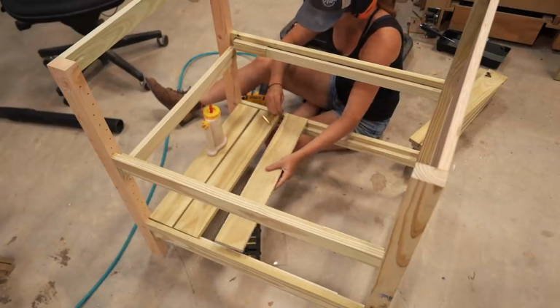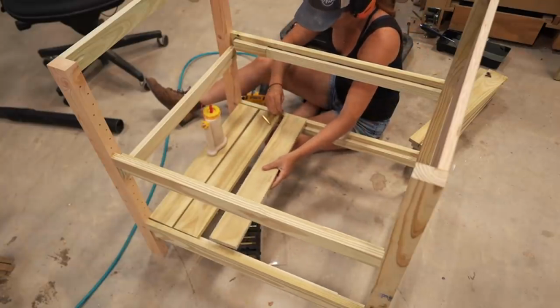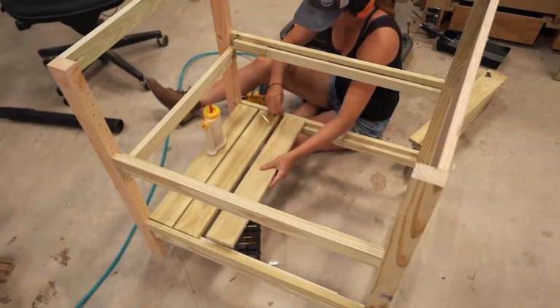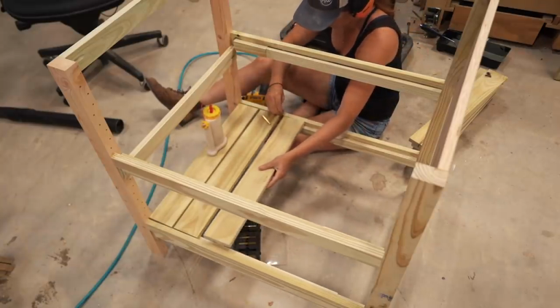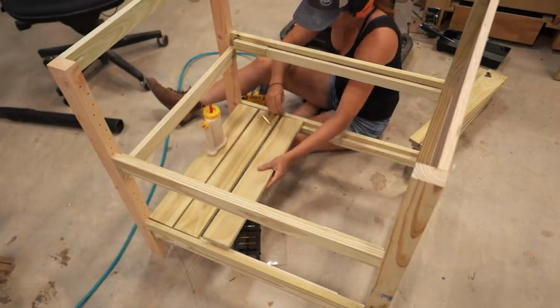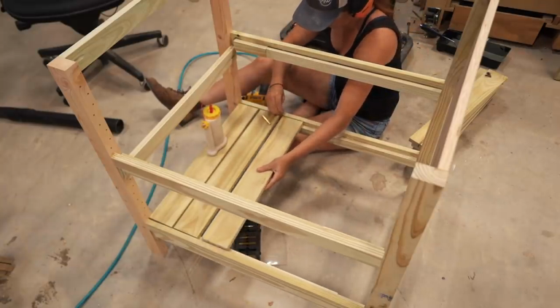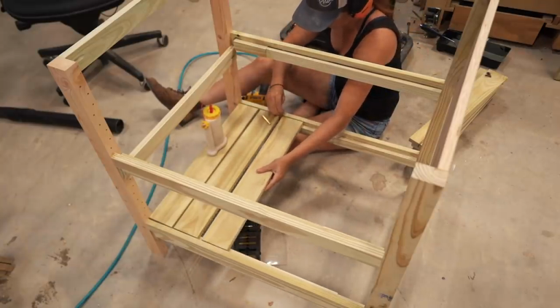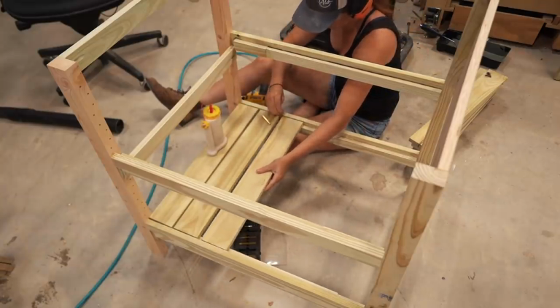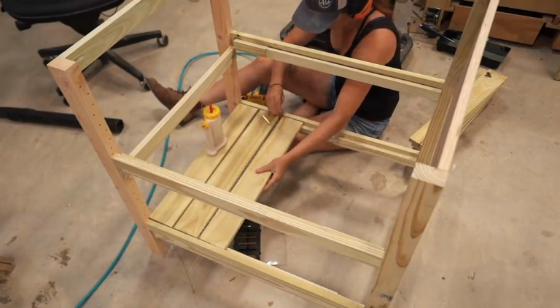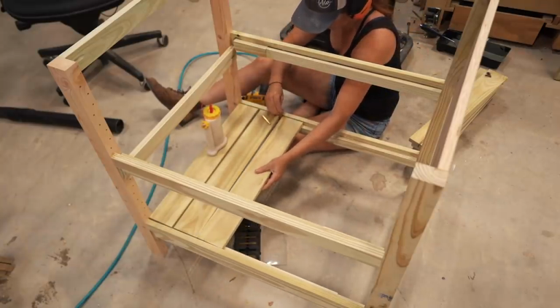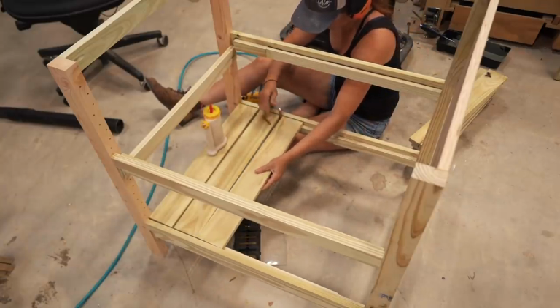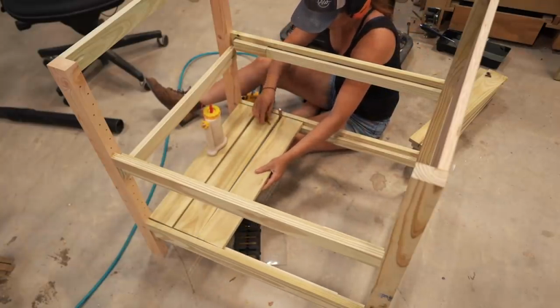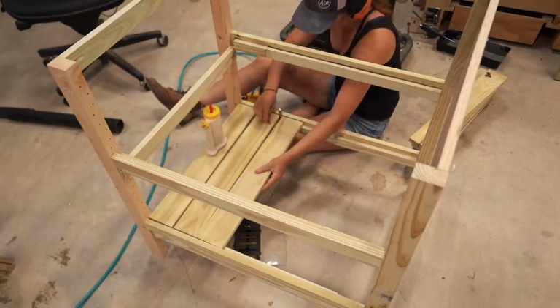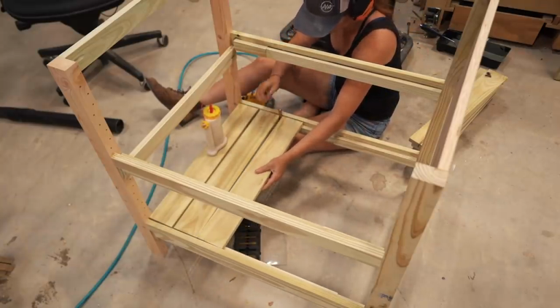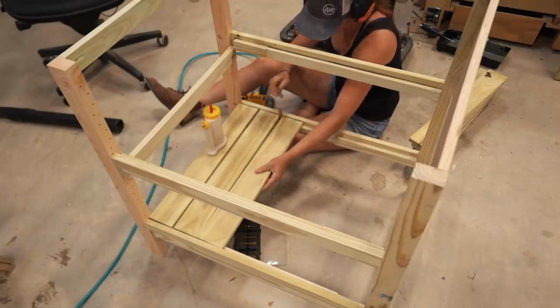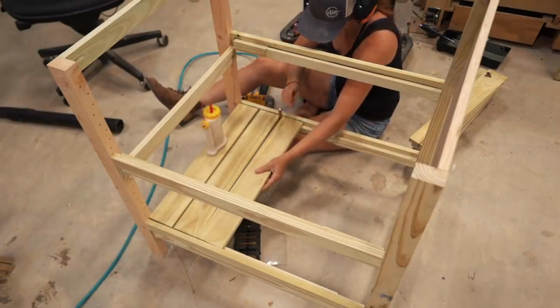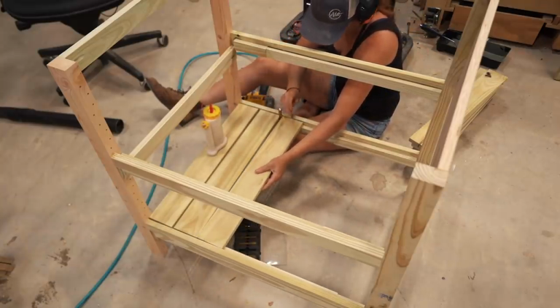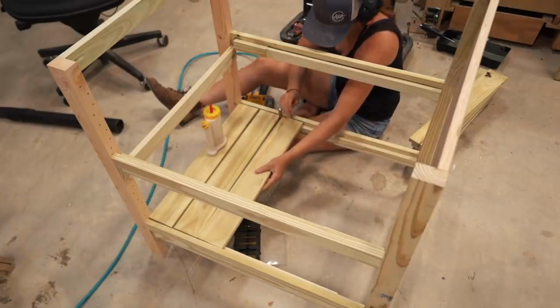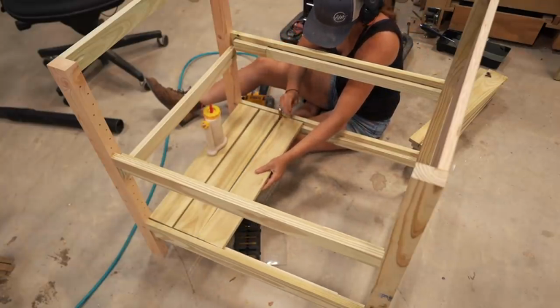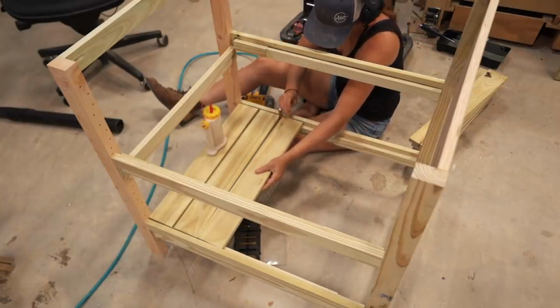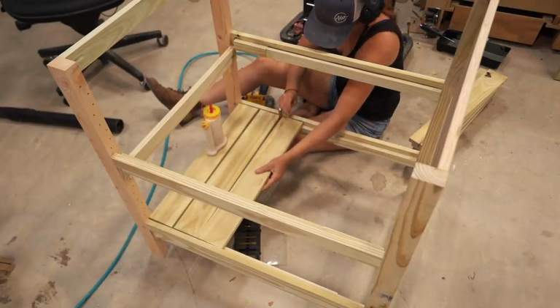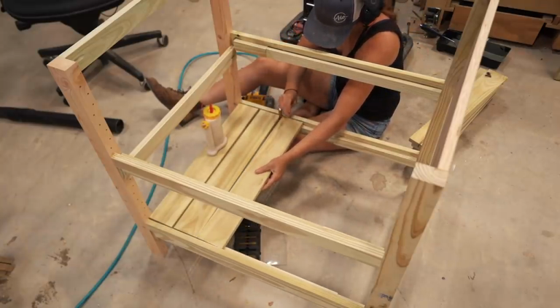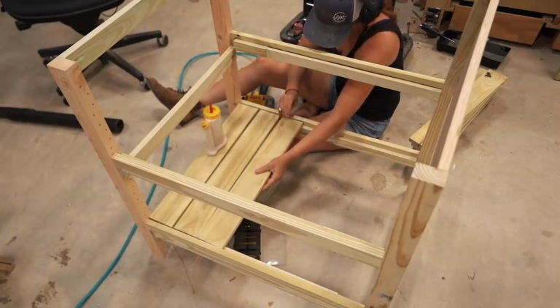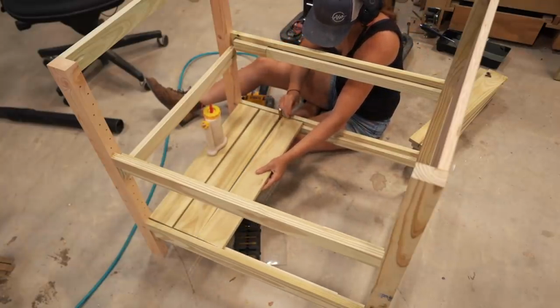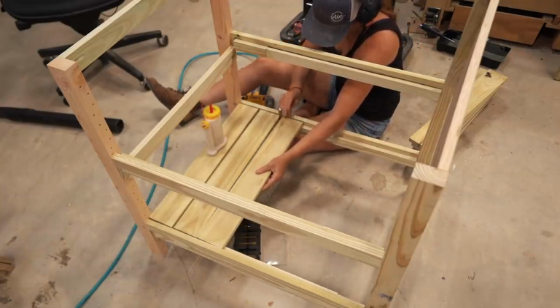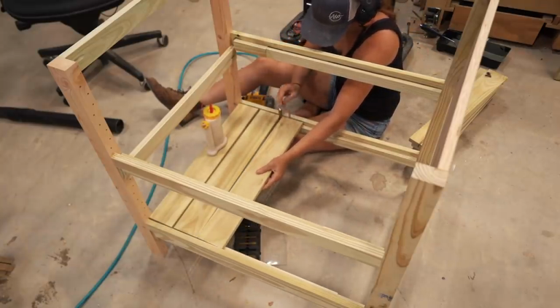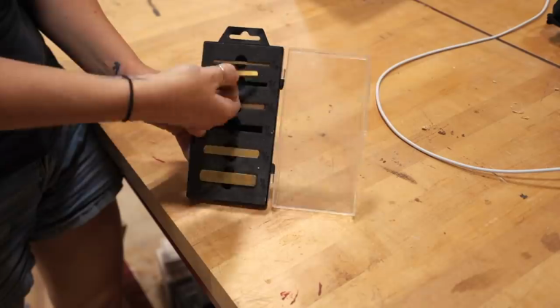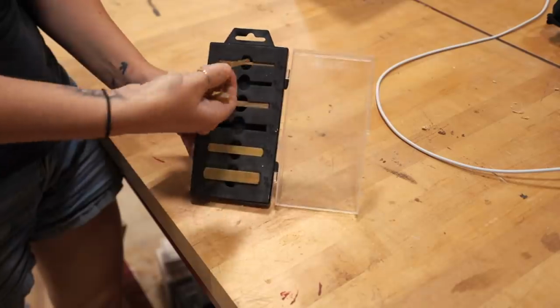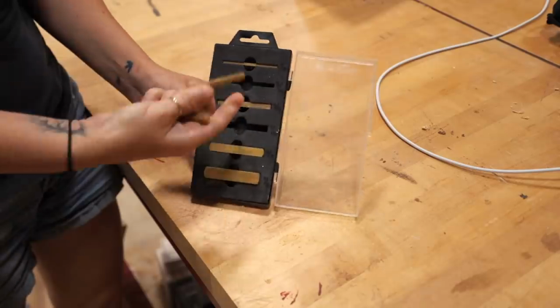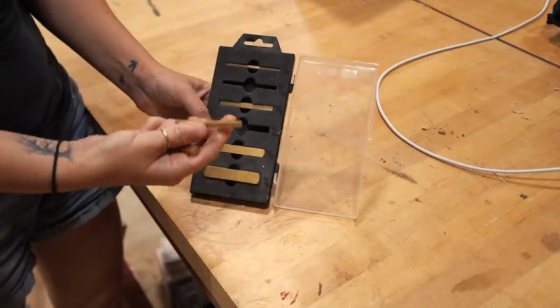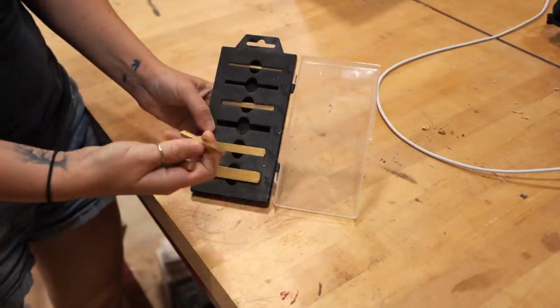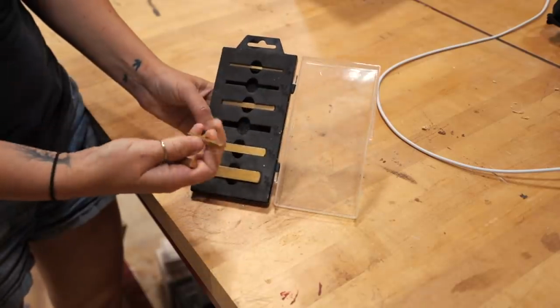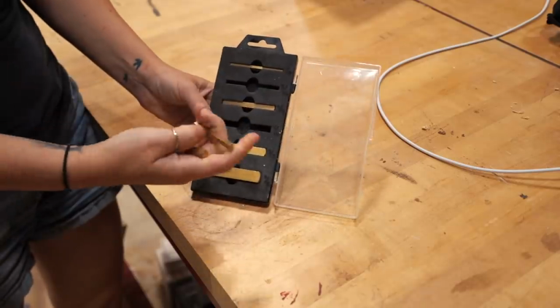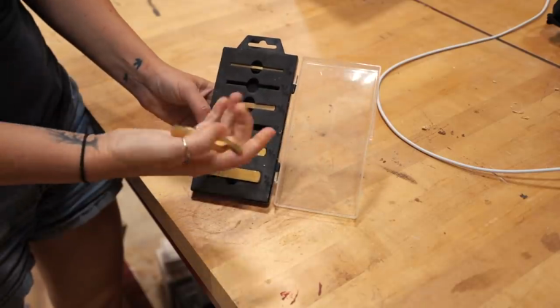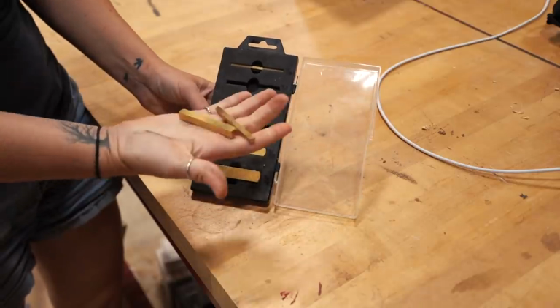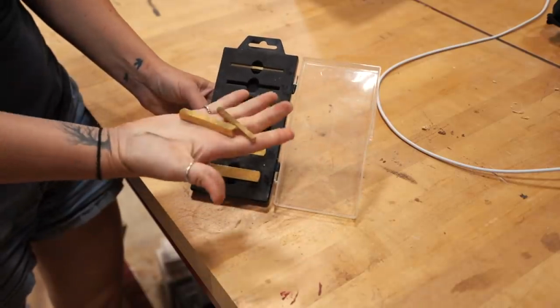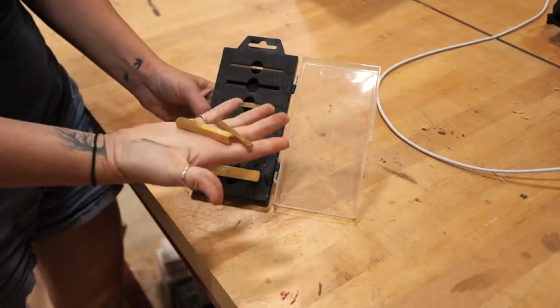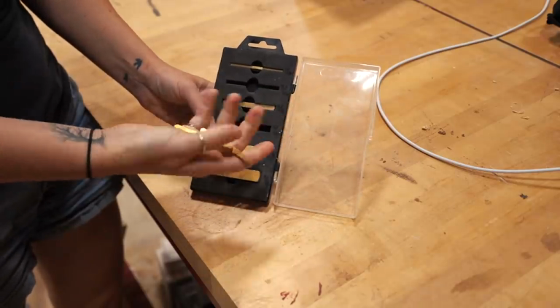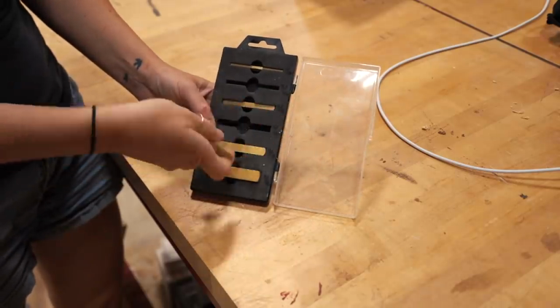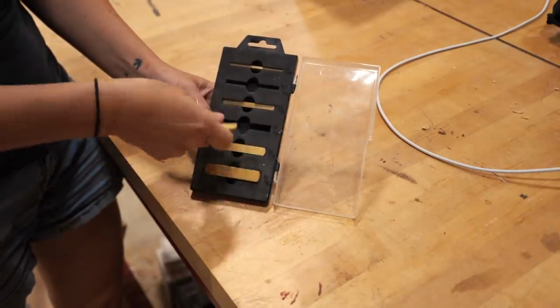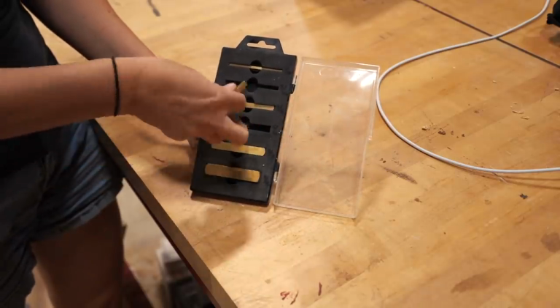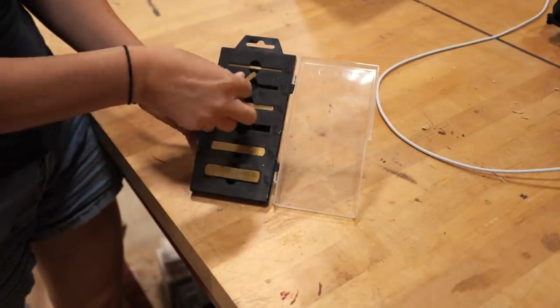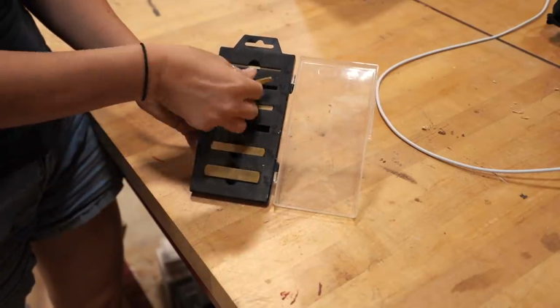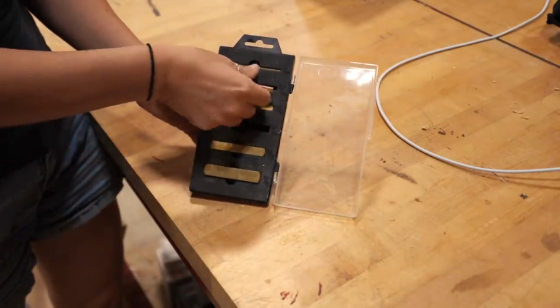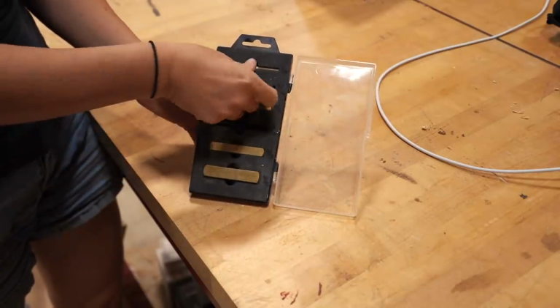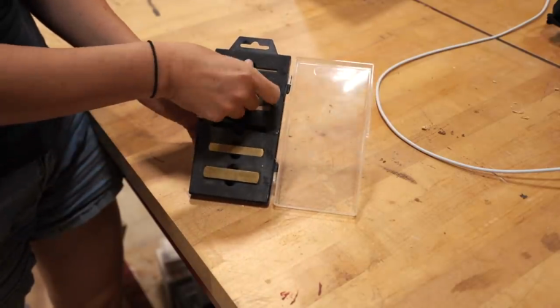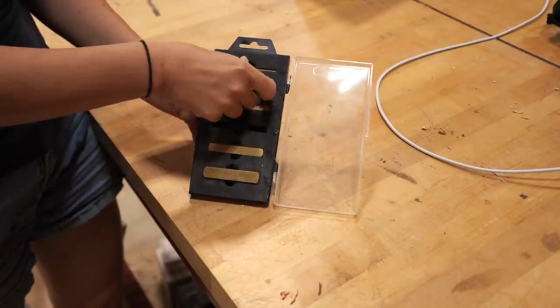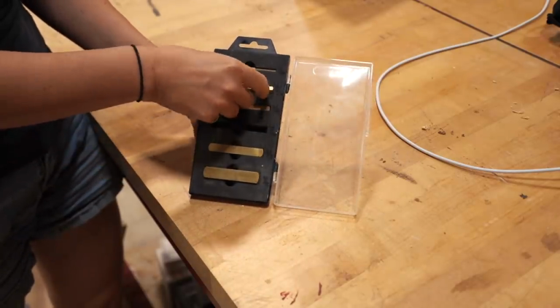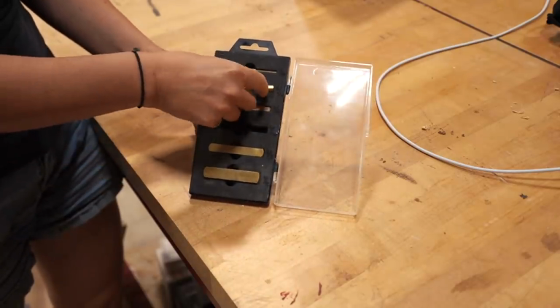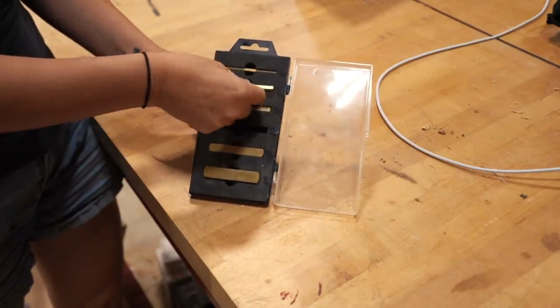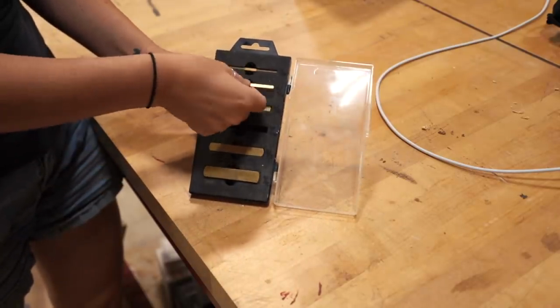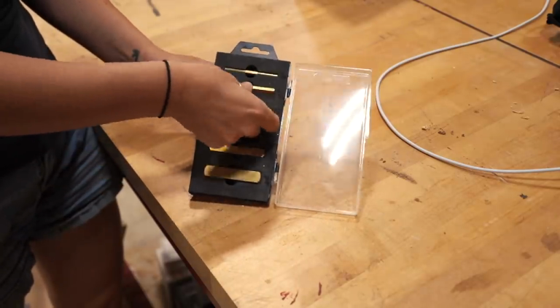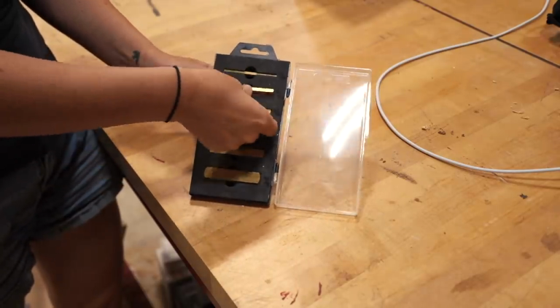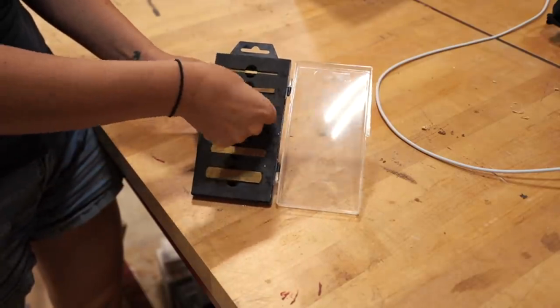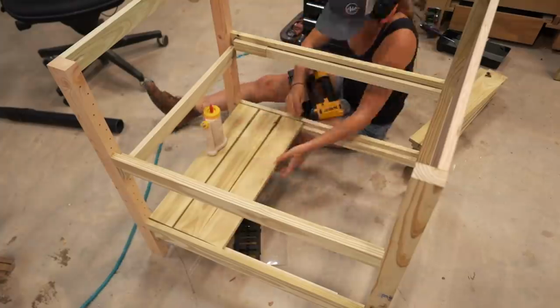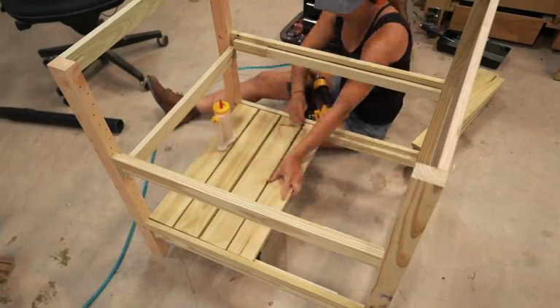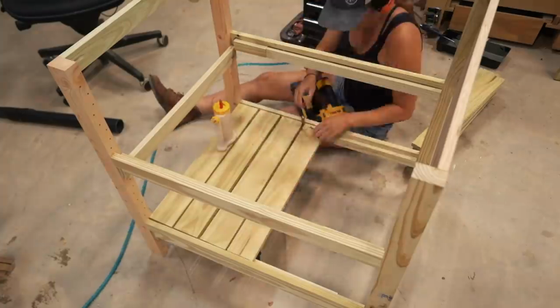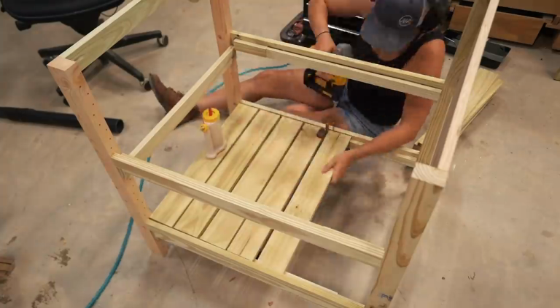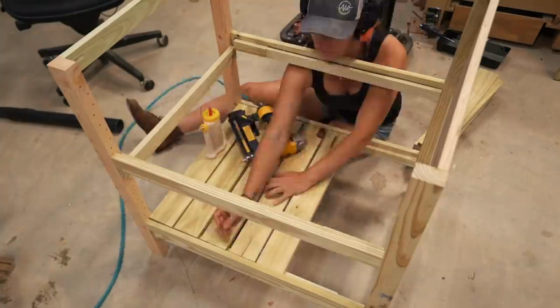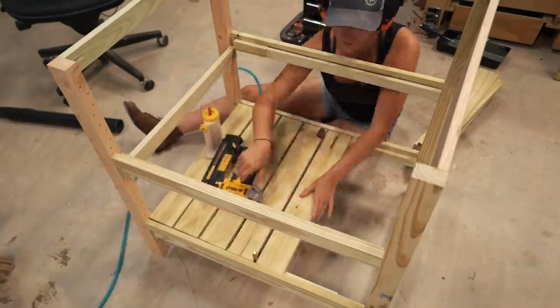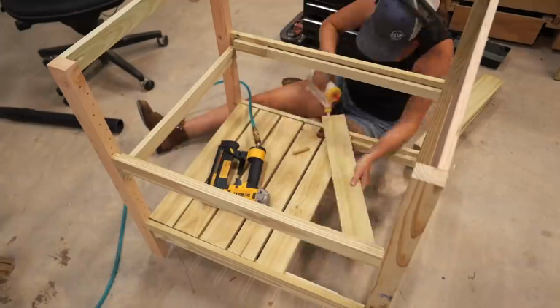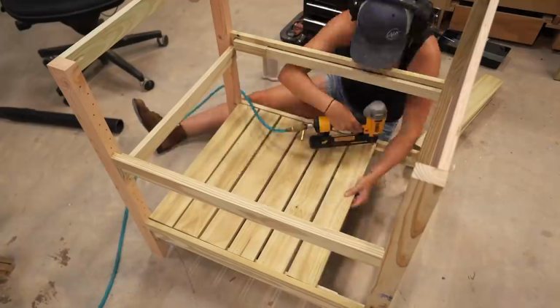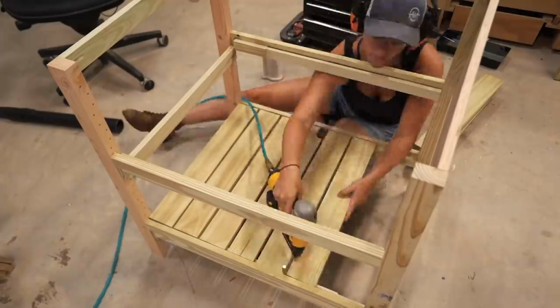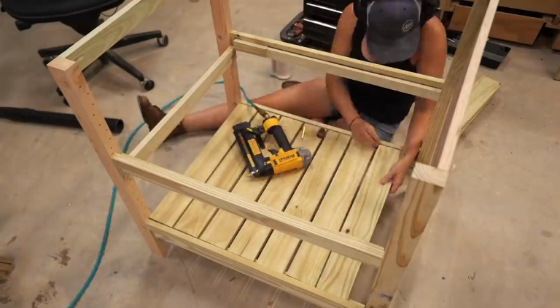By the way, a set of spacing blocks like this makes a great gift. Before you know it, it actually starts looking like something.